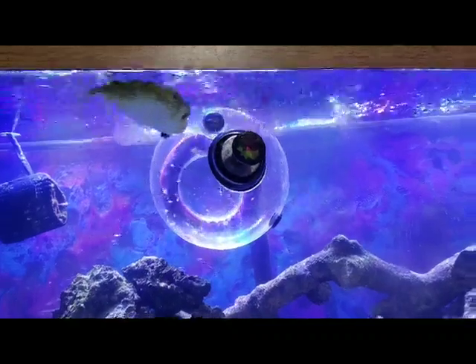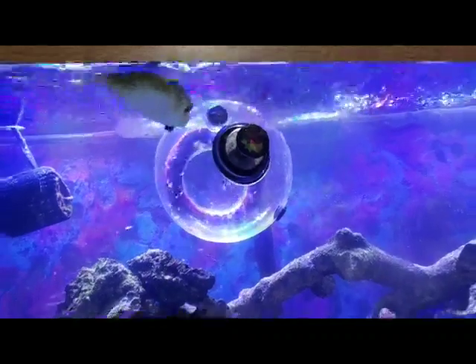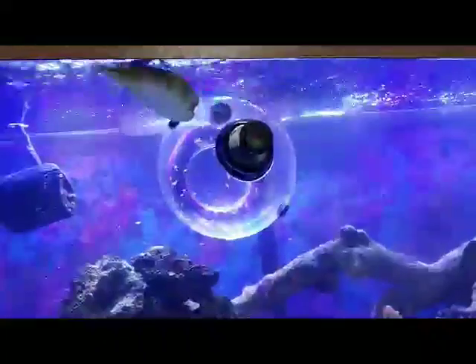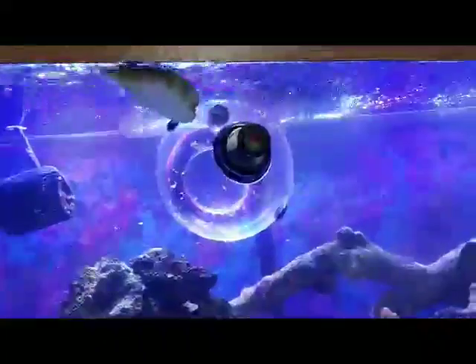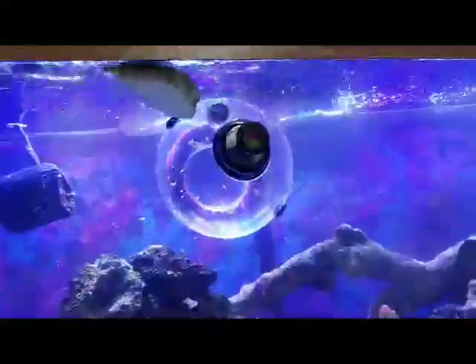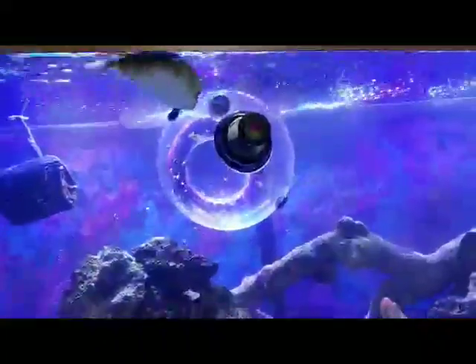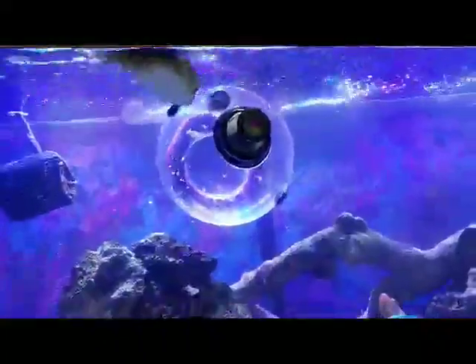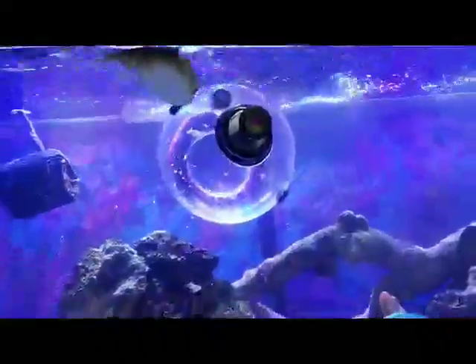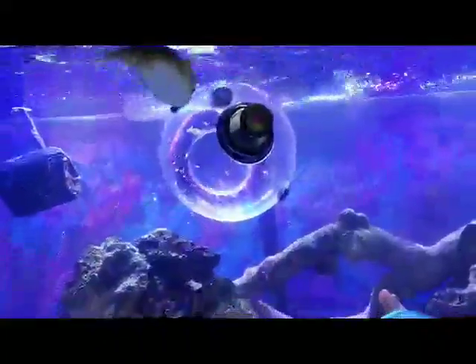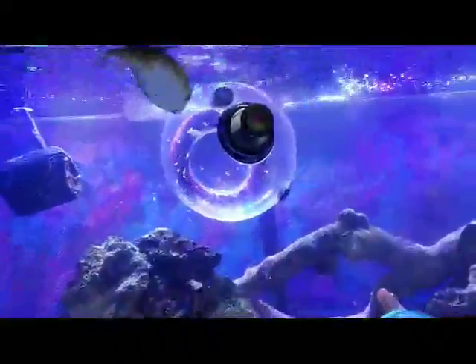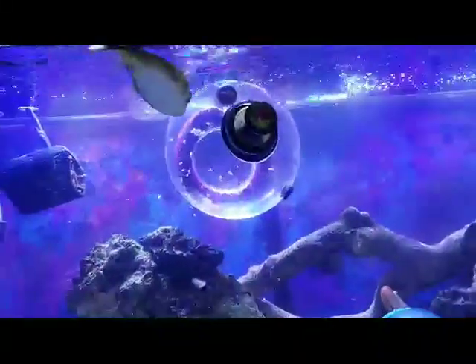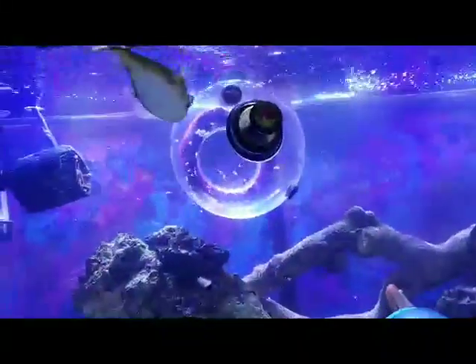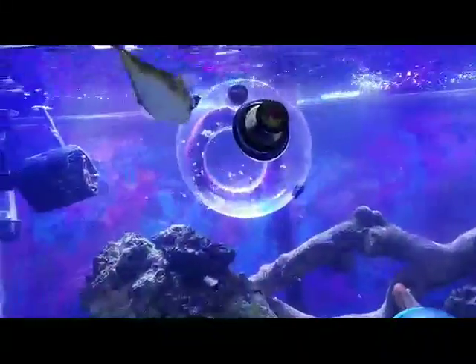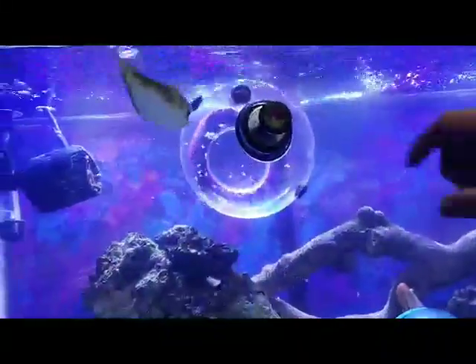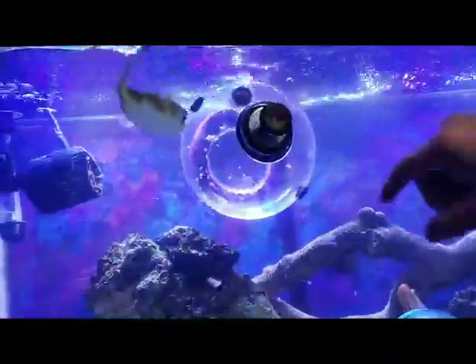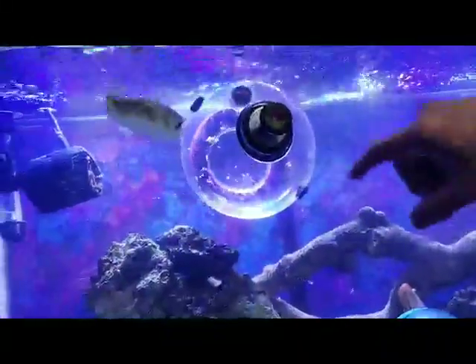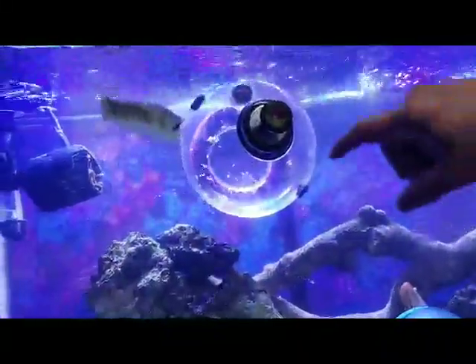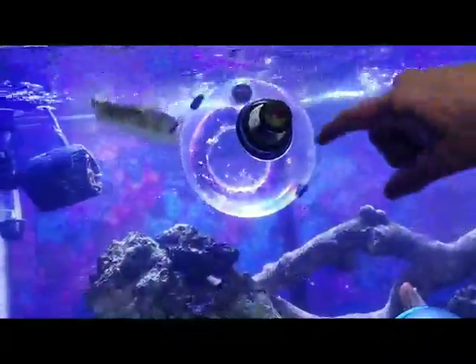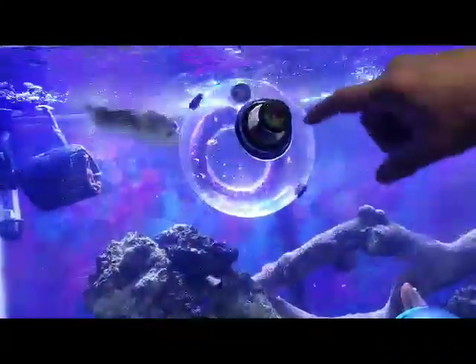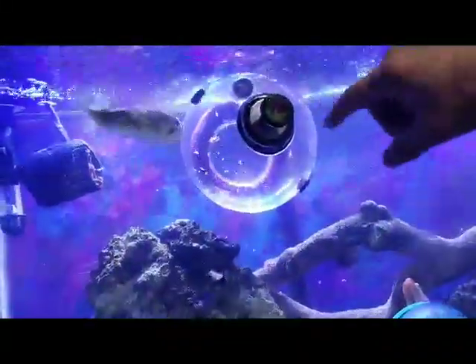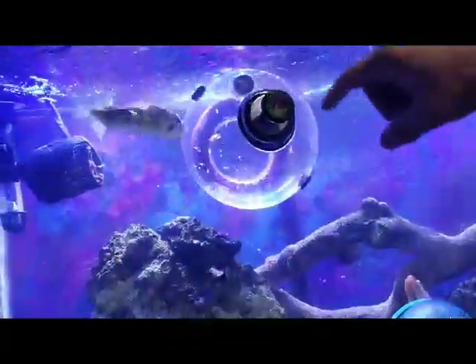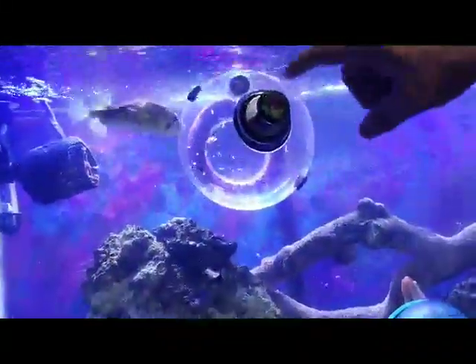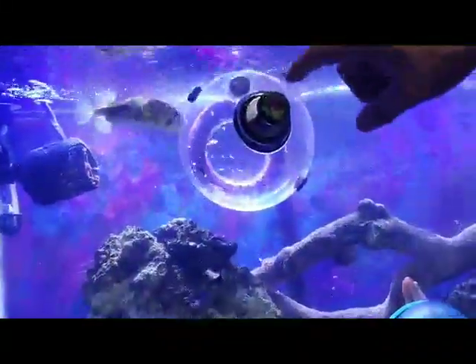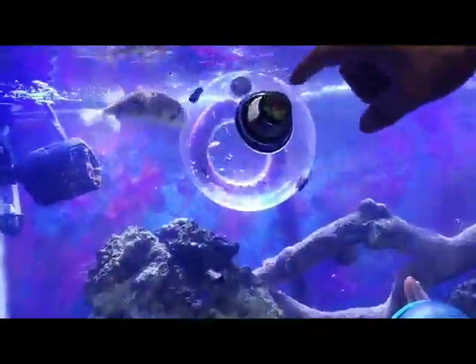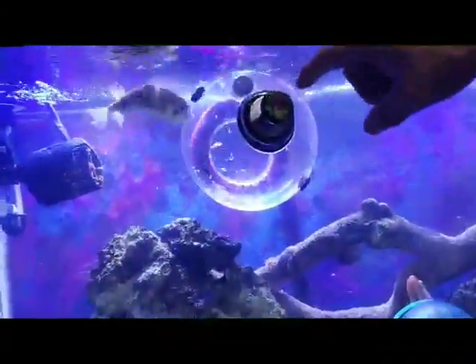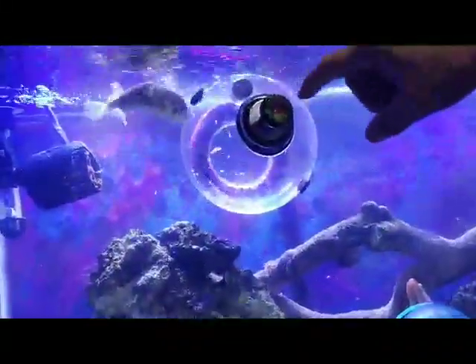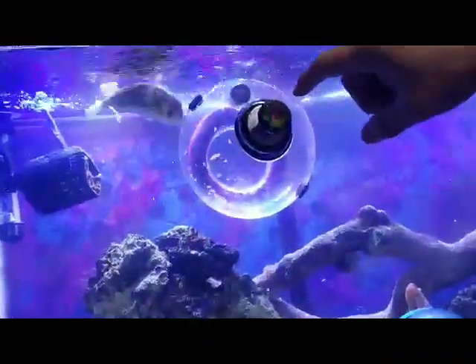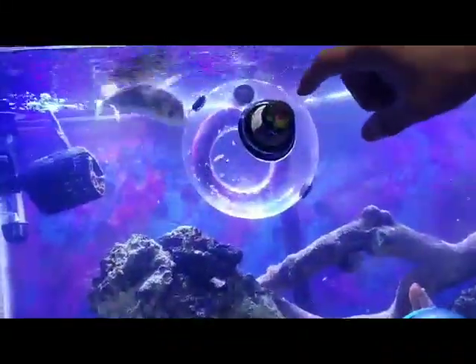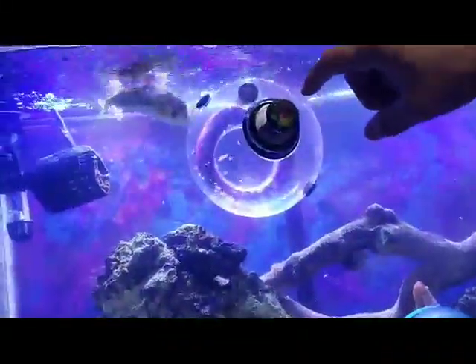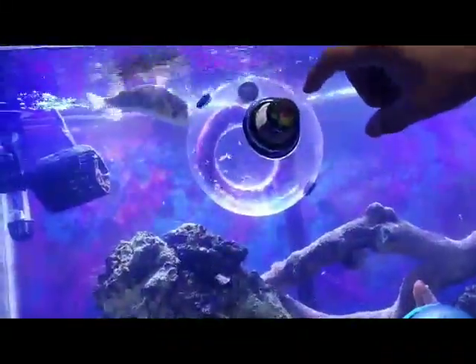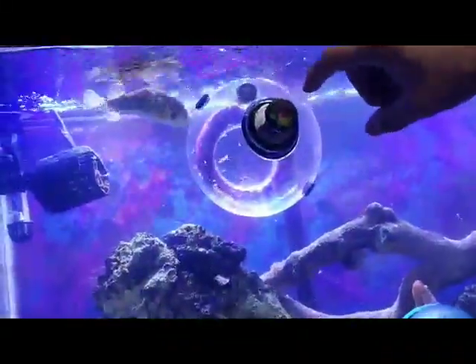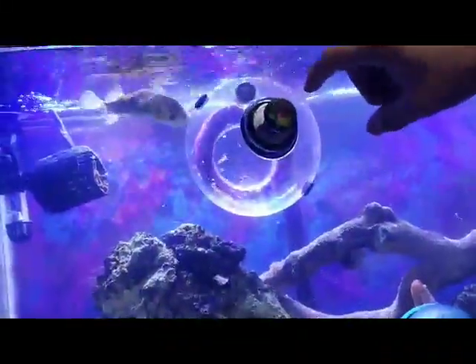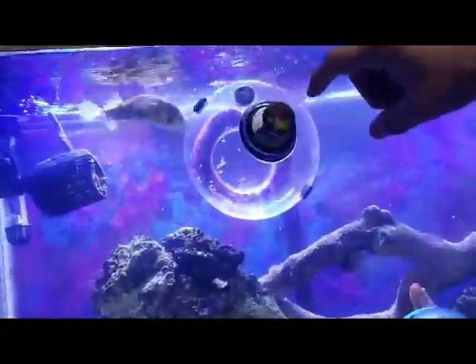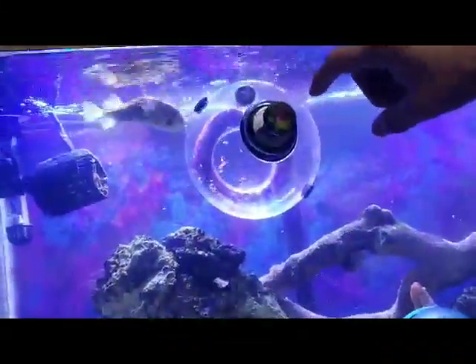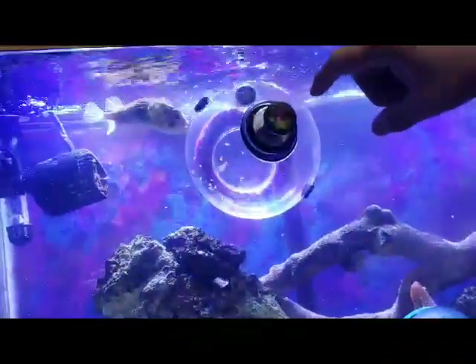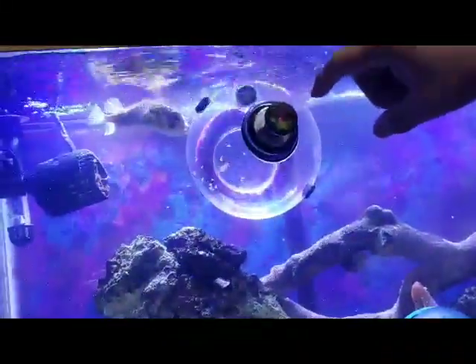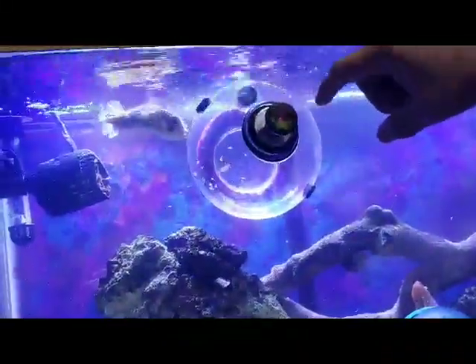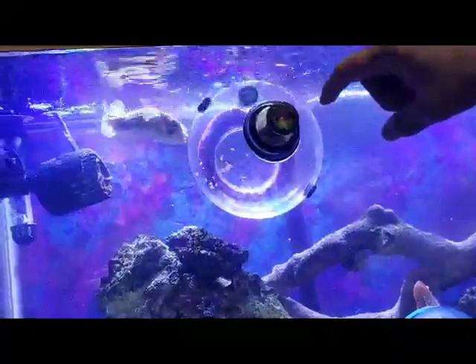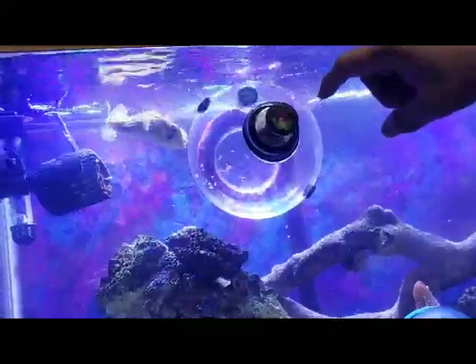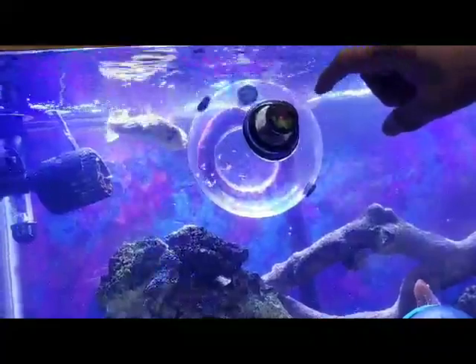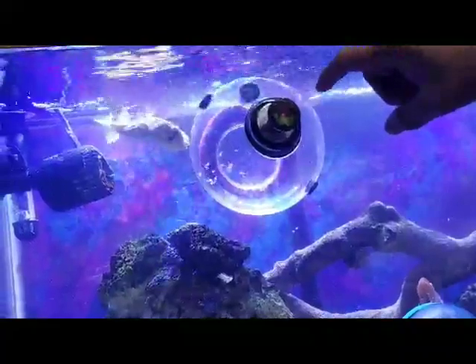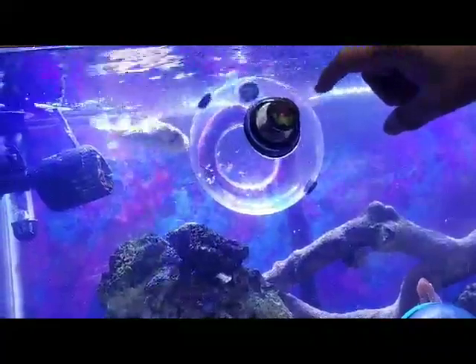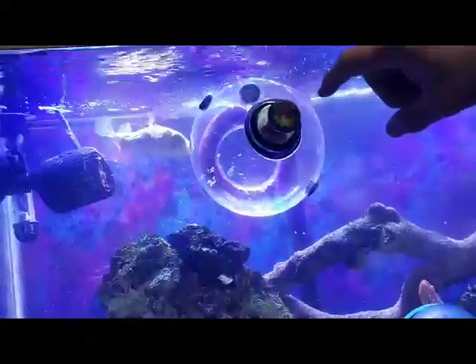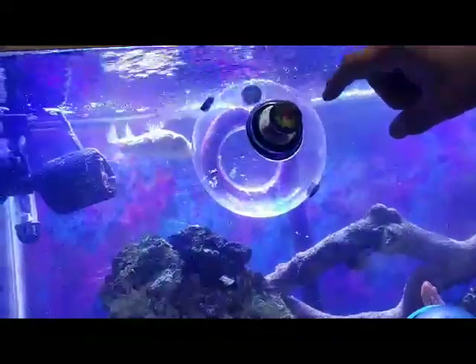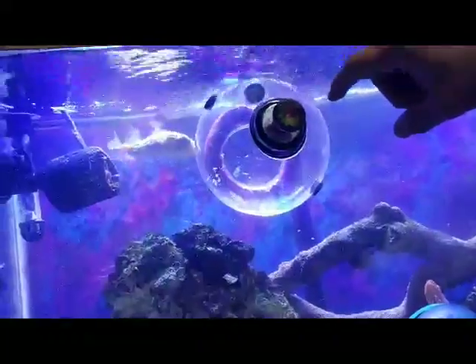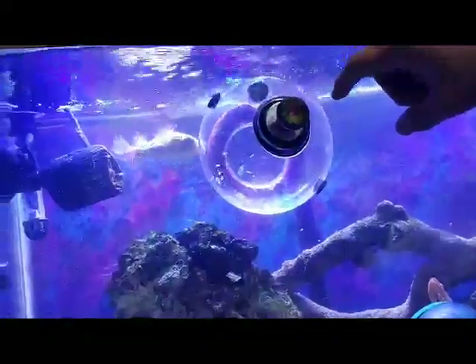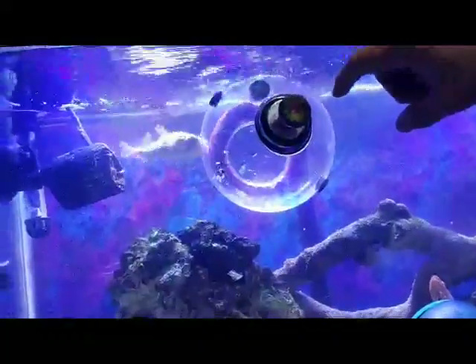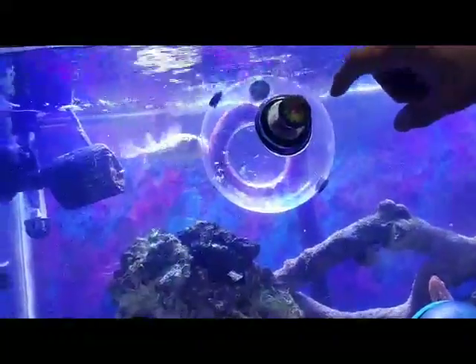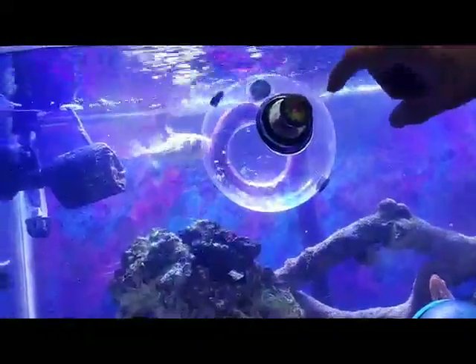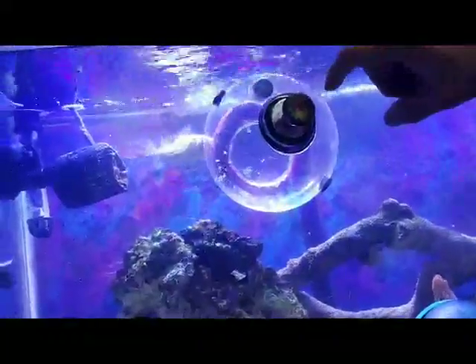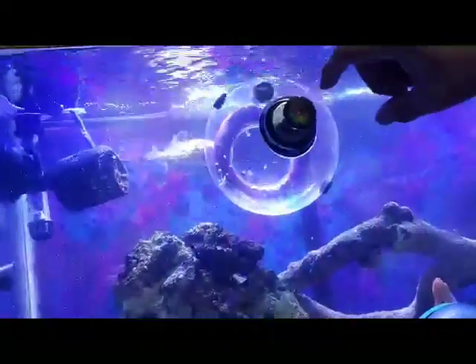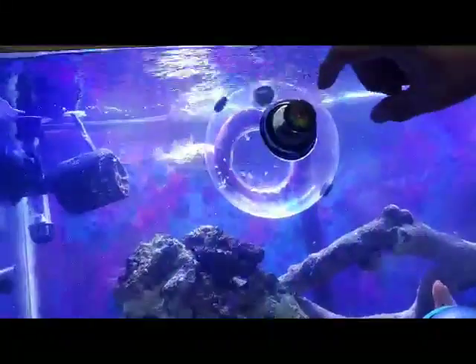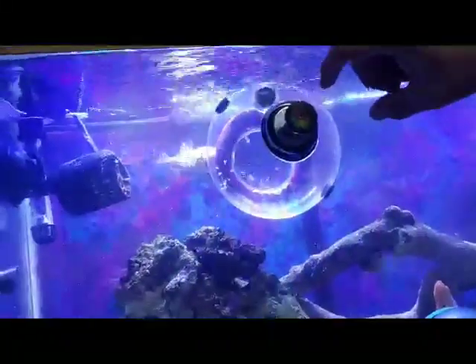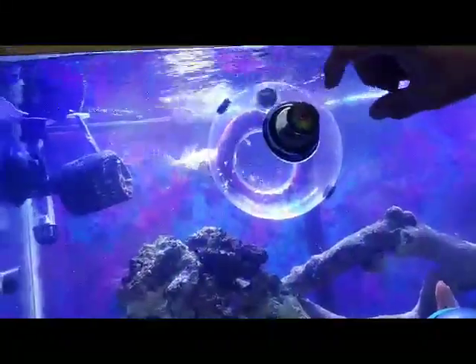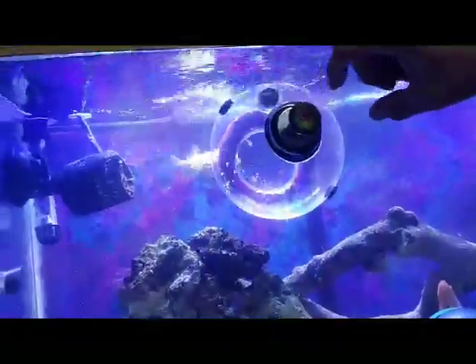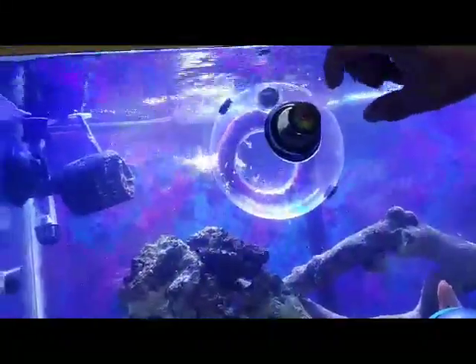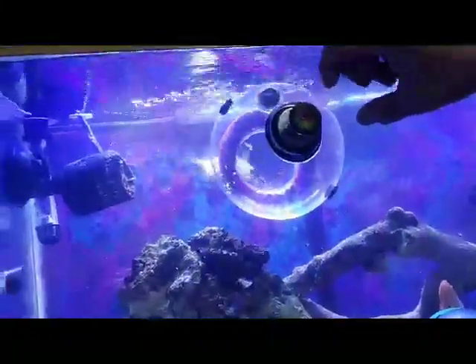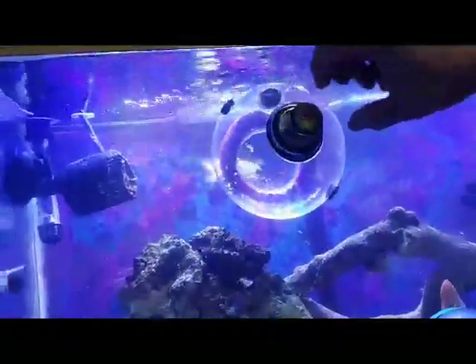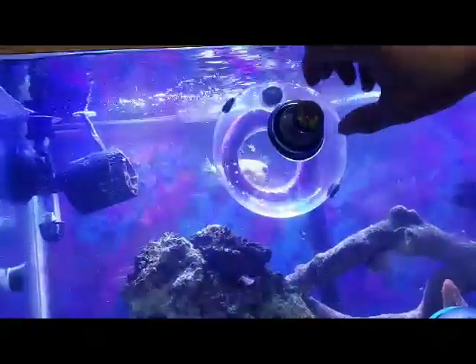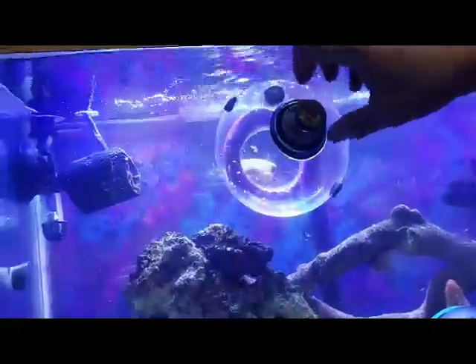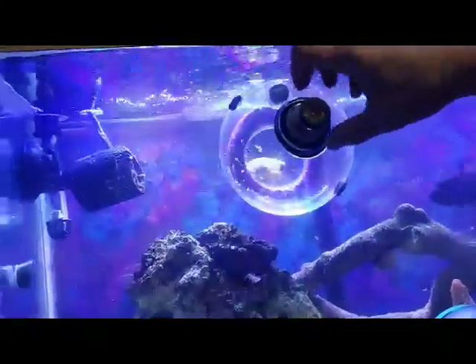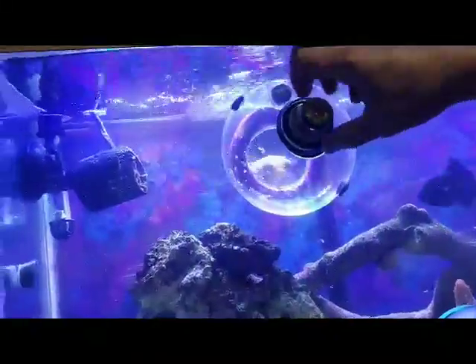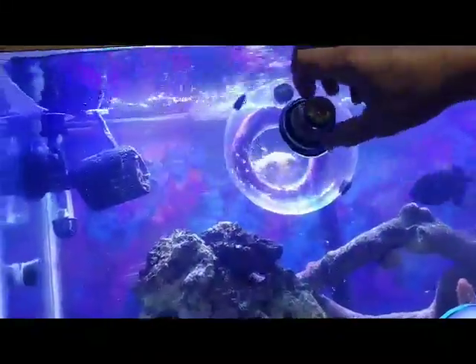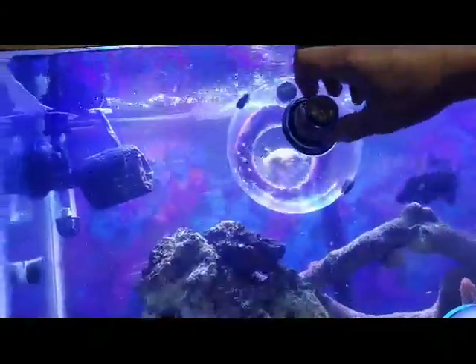Hey, this is Nick from Neonovation. I put these vent holes because I wanted the fish to be able to smell the bait sooner — it was taking a little longer than I liked.